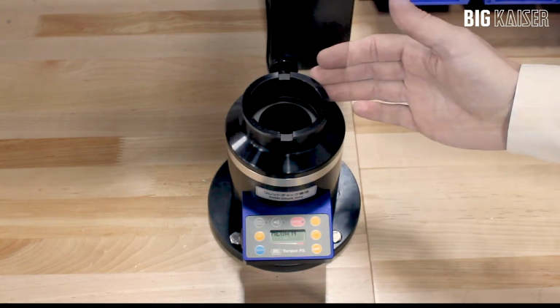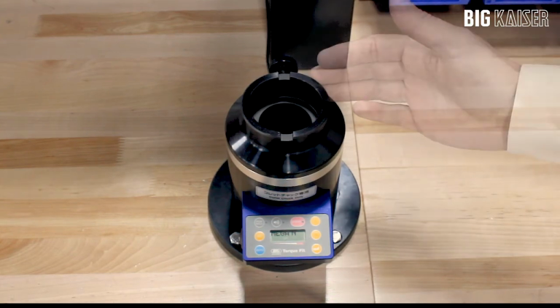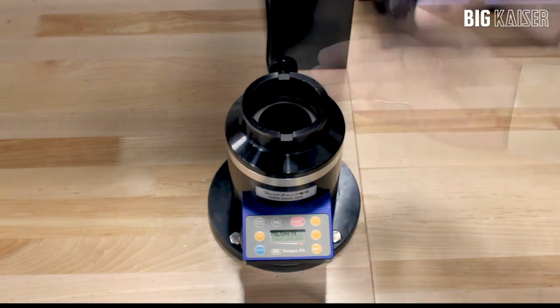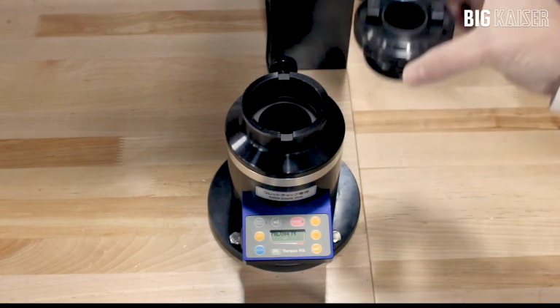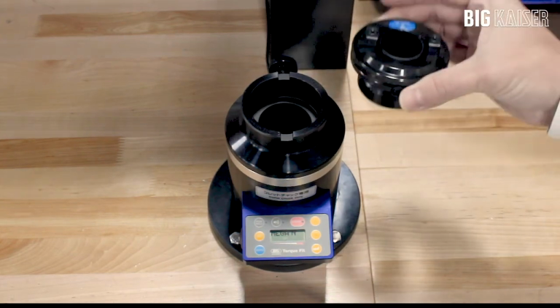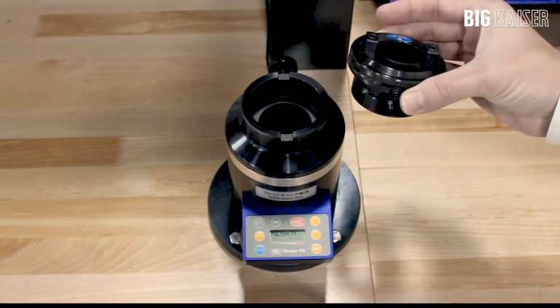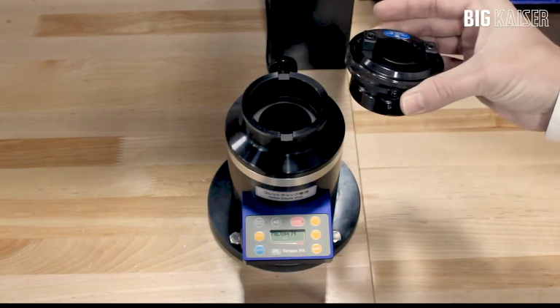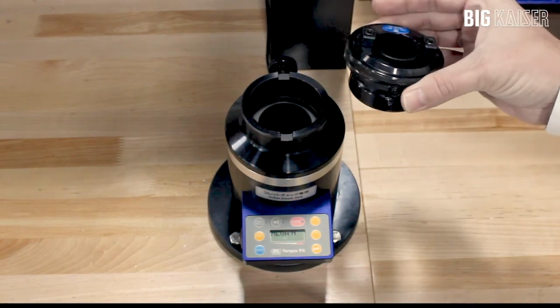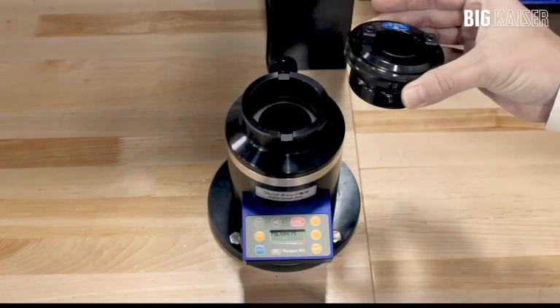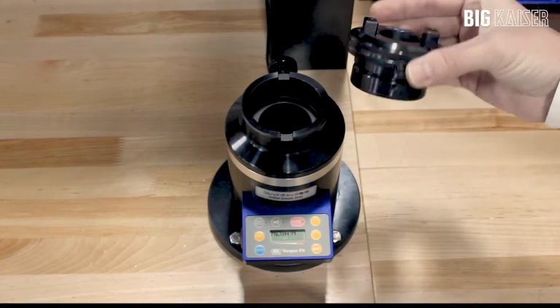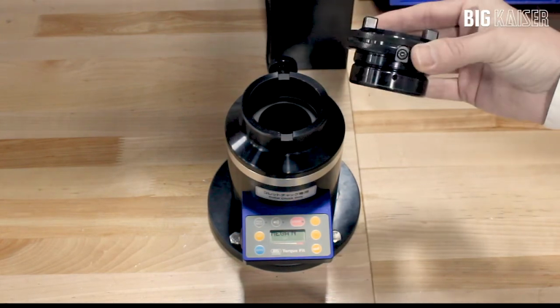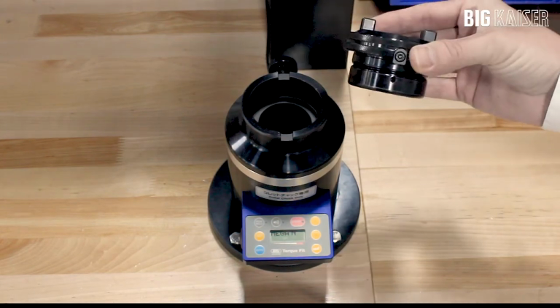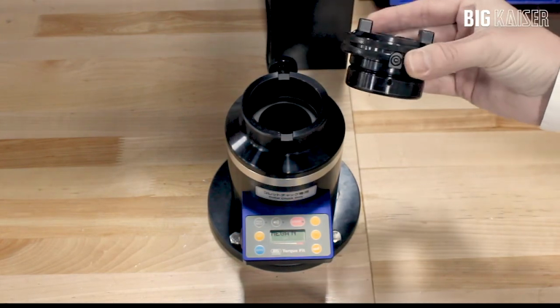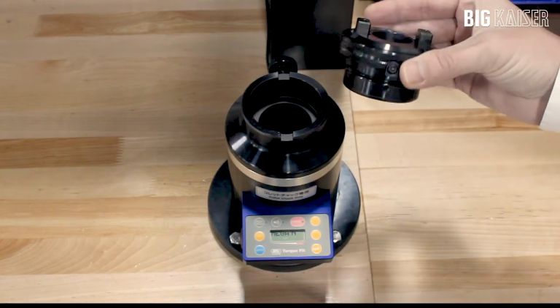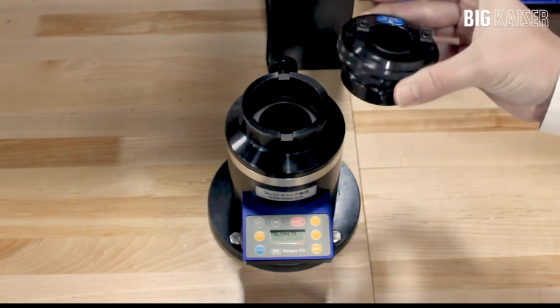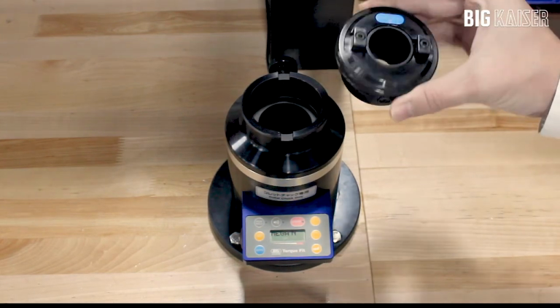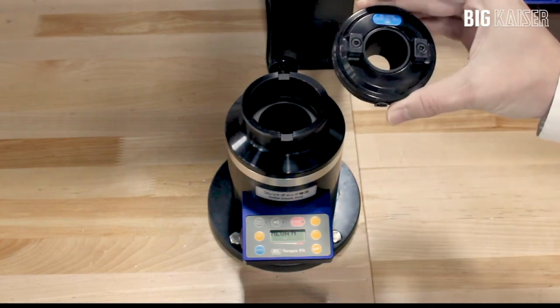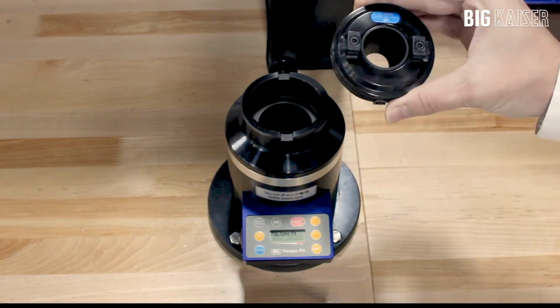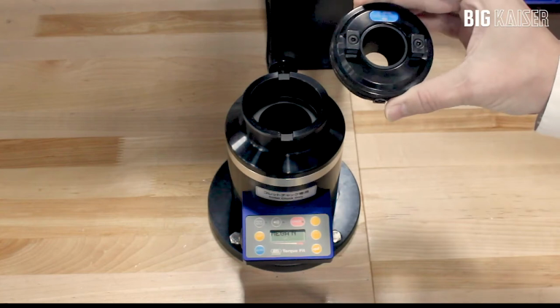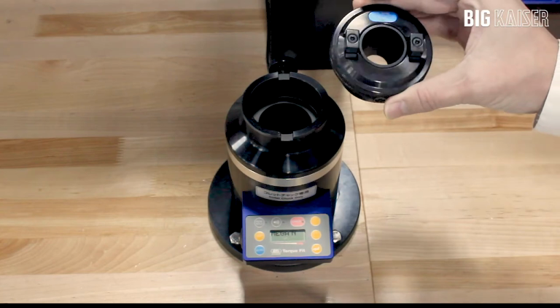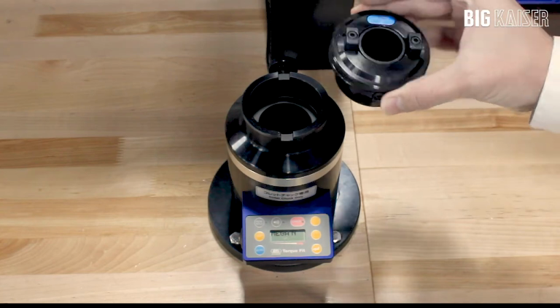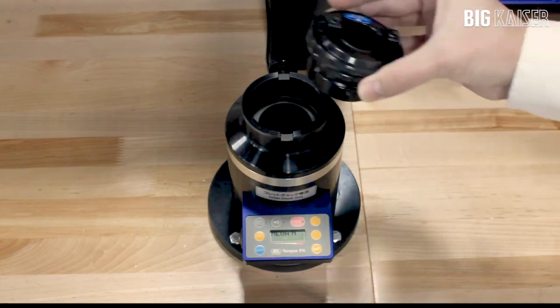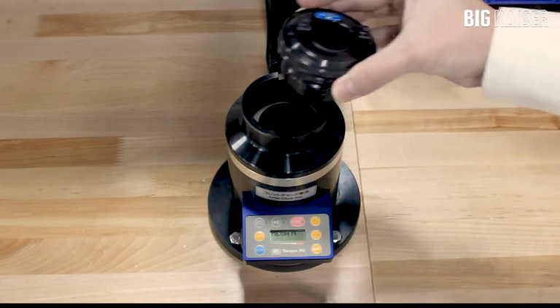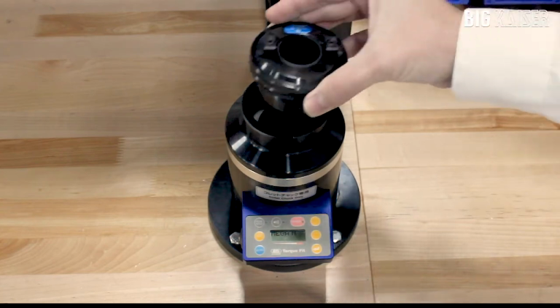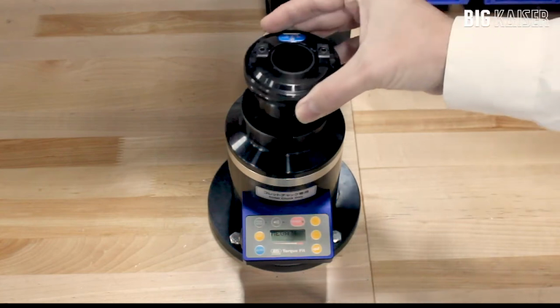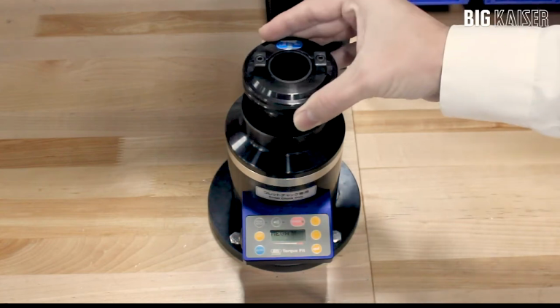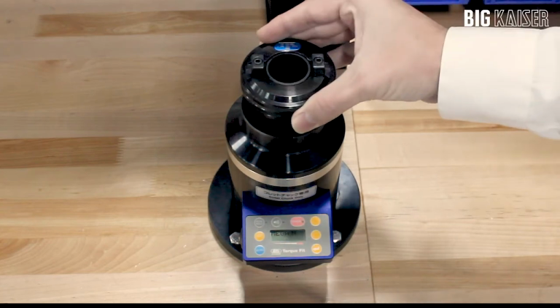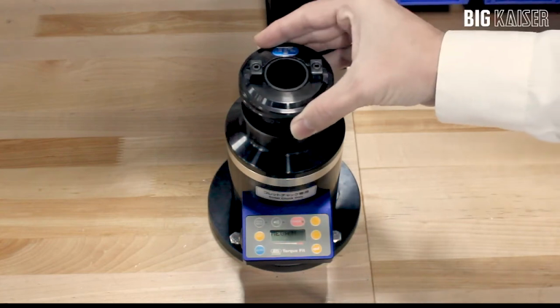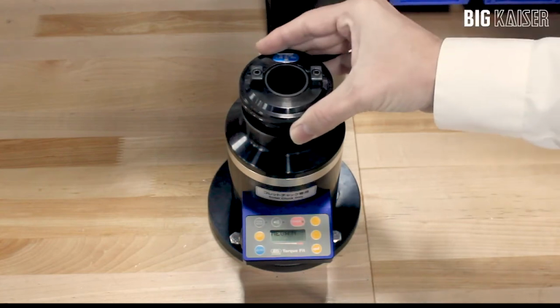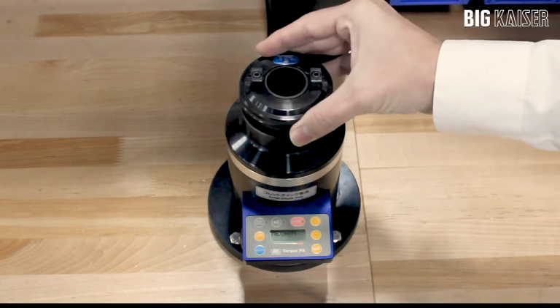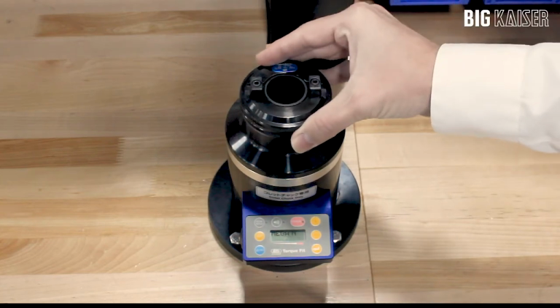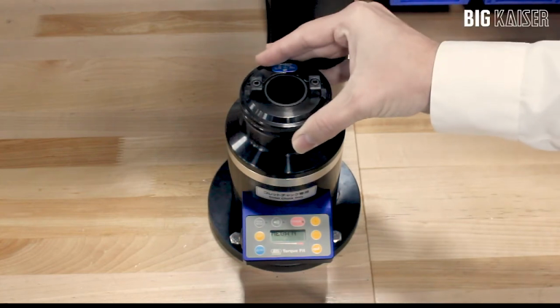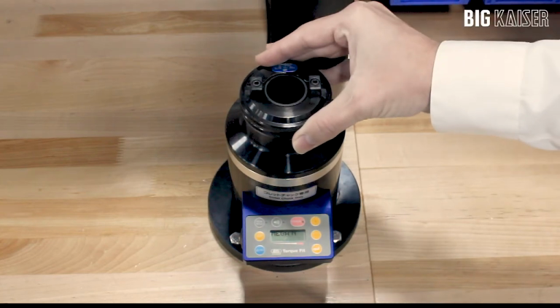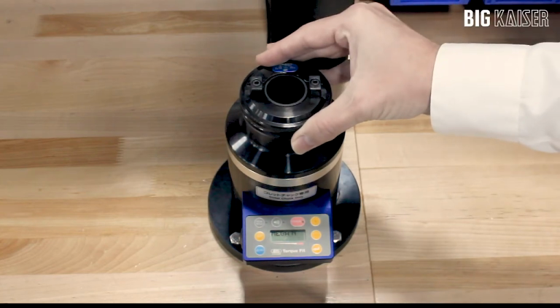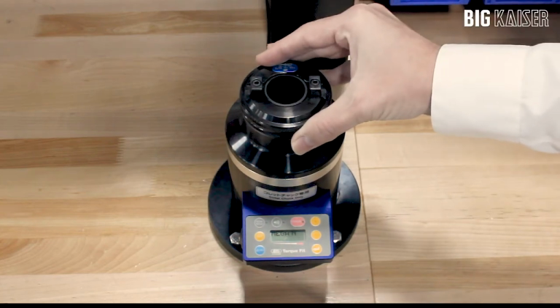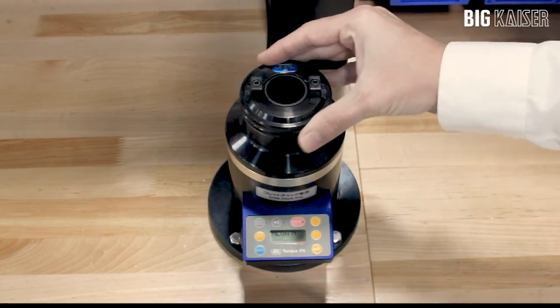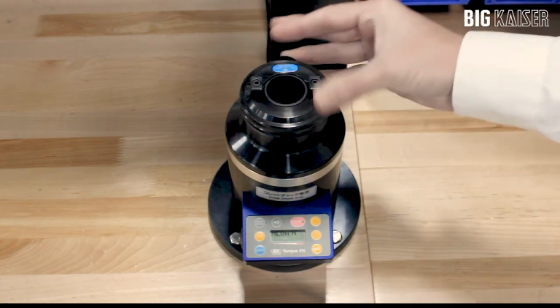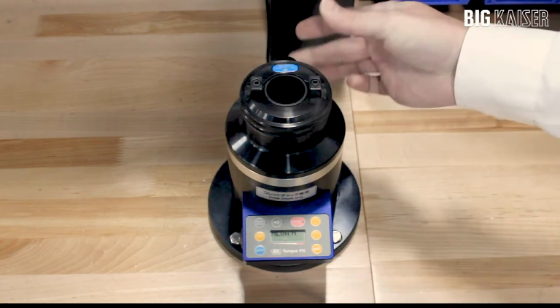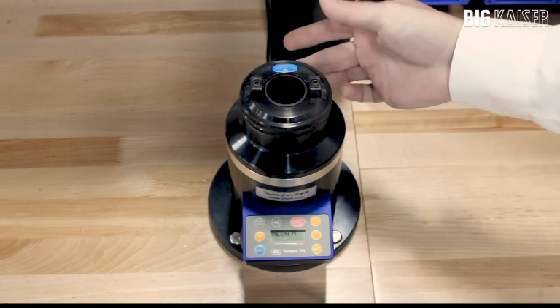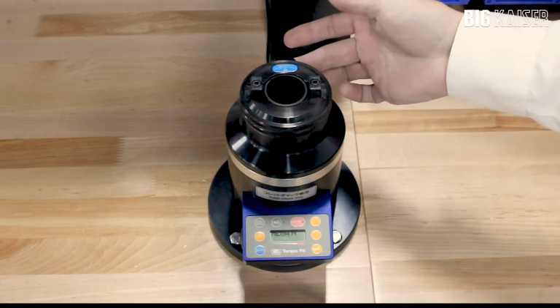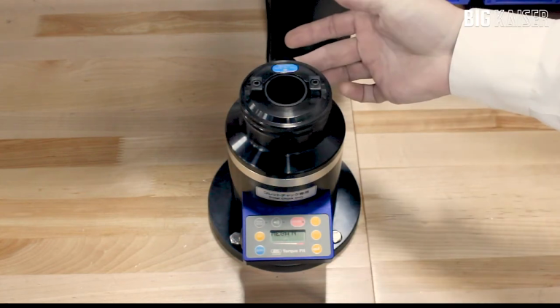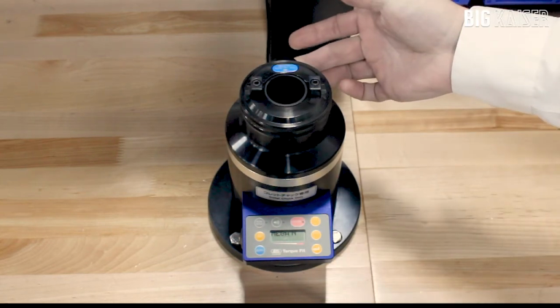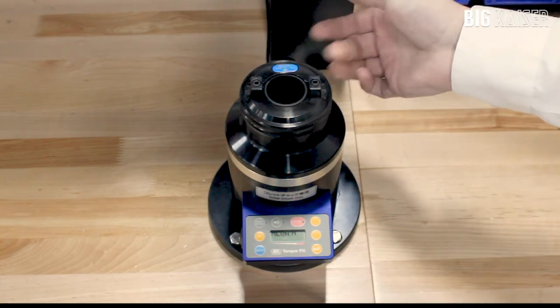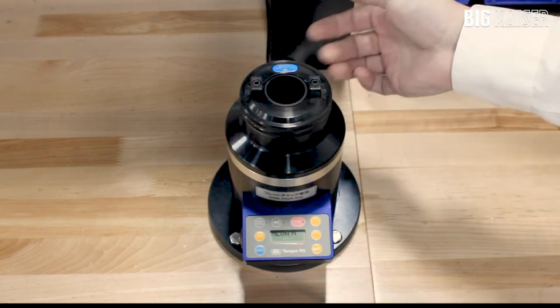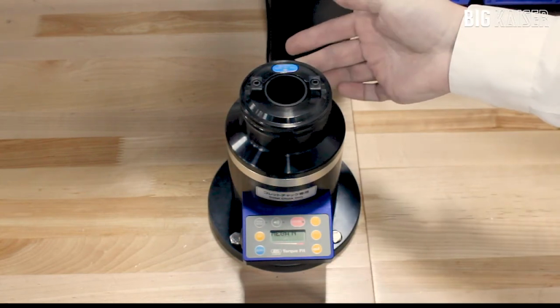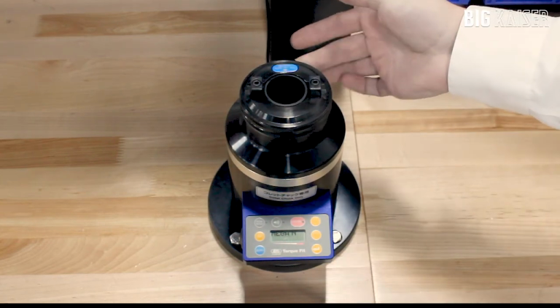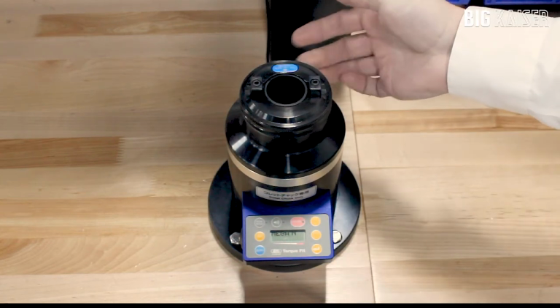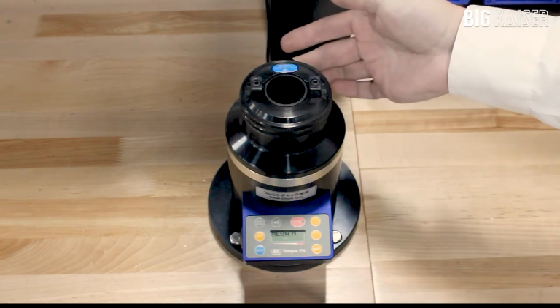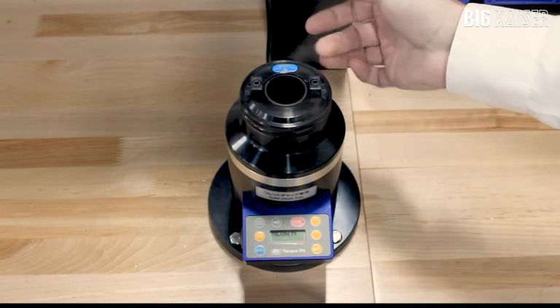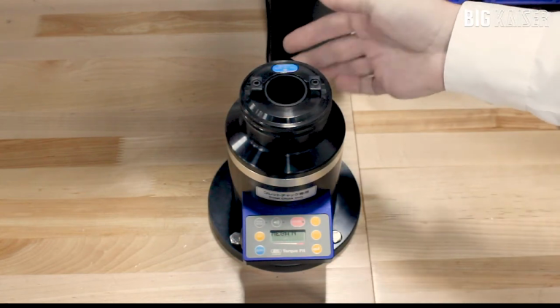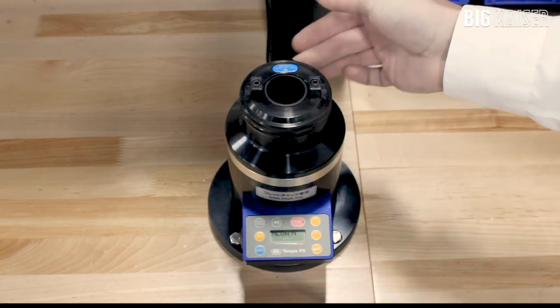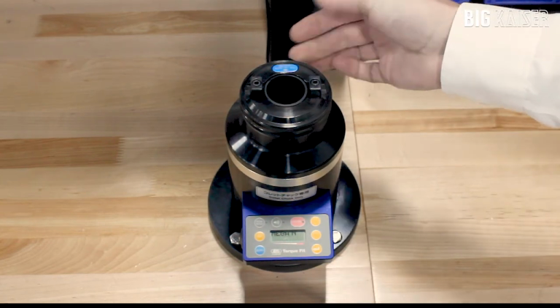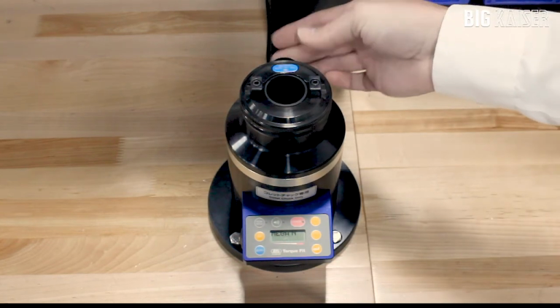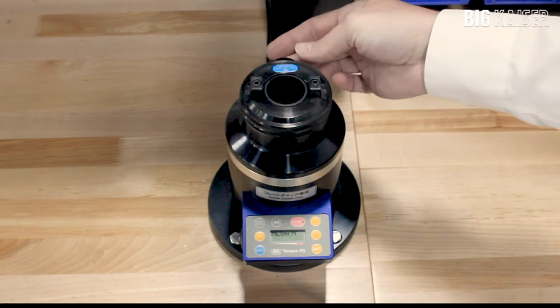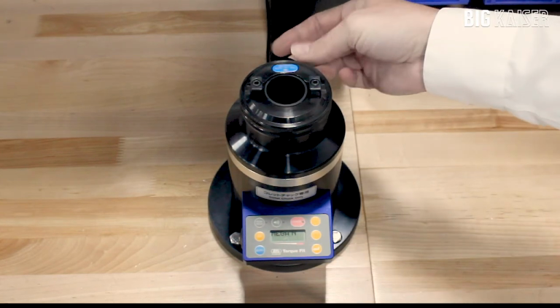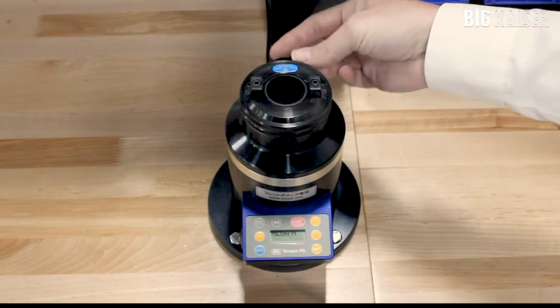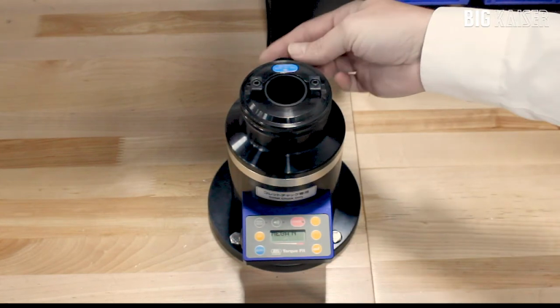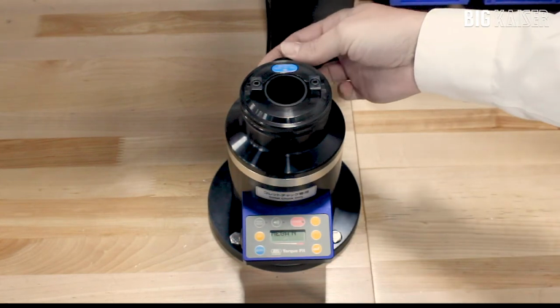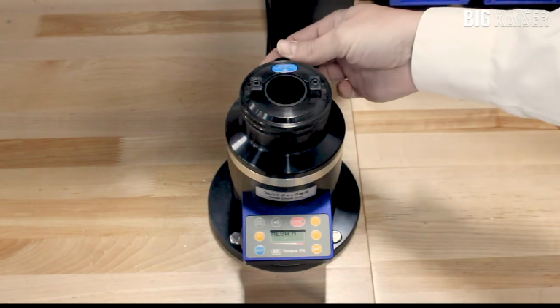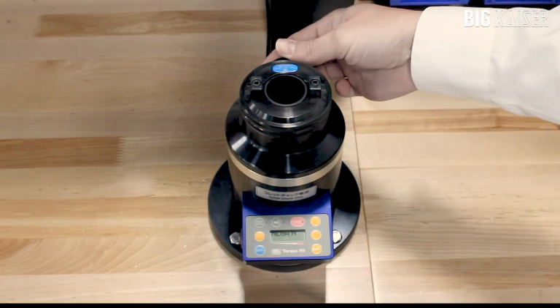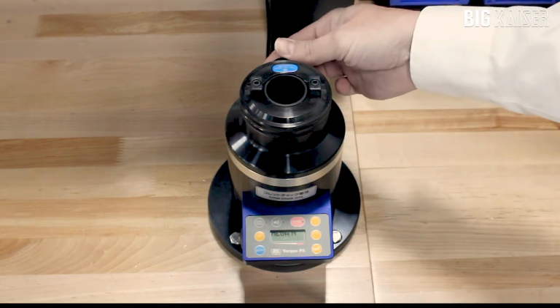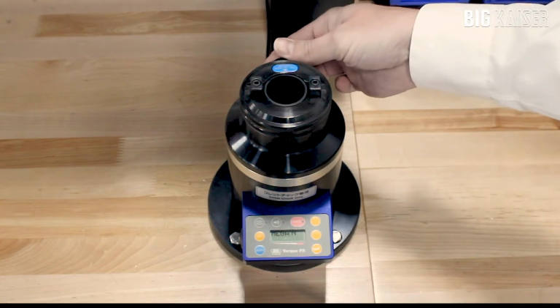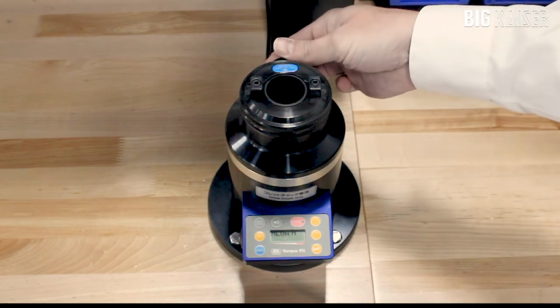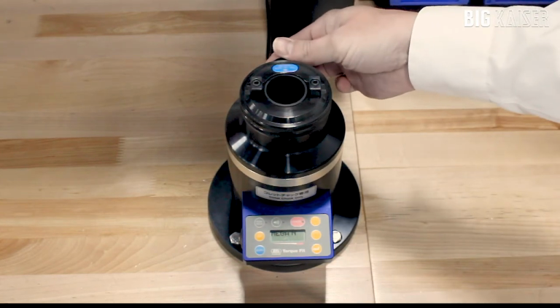It has different adapters to quick change to different taper sizes. Load it onto the top of the device and clamp with the thumb wheel.